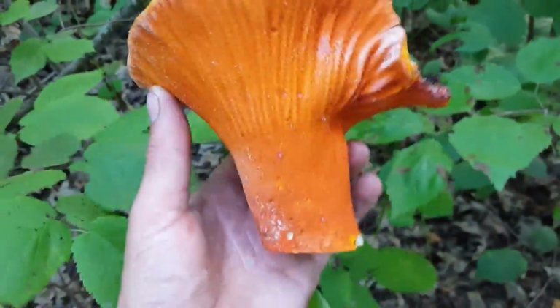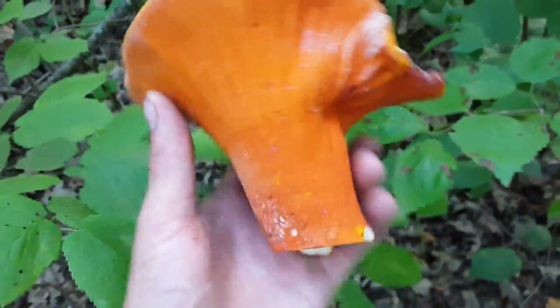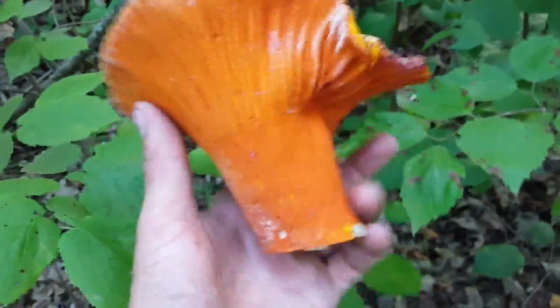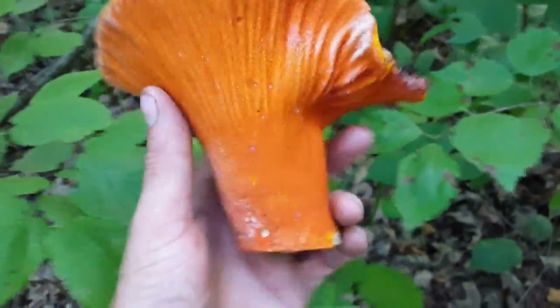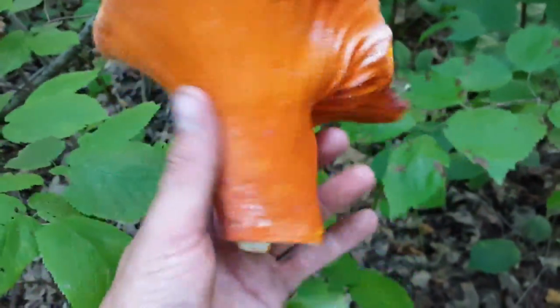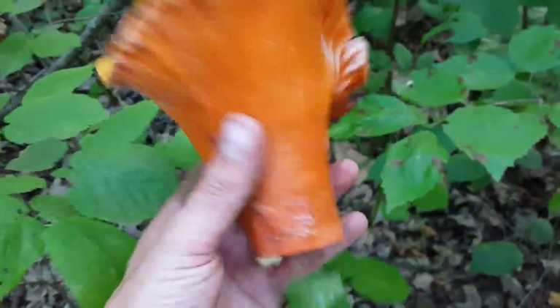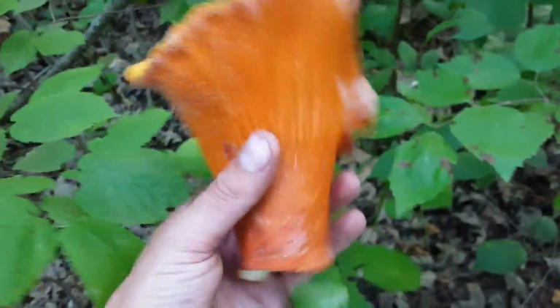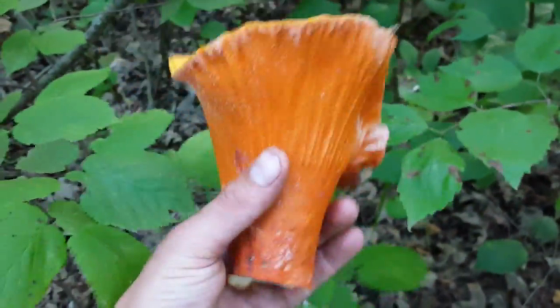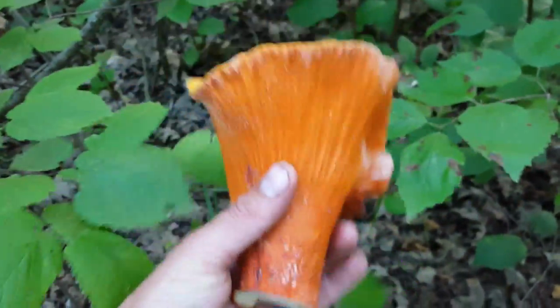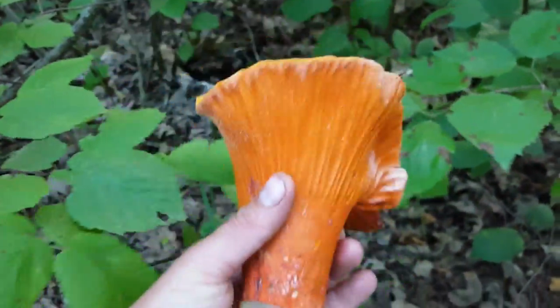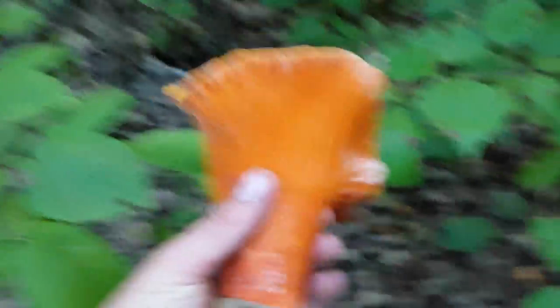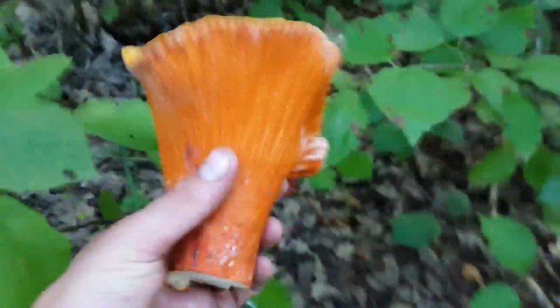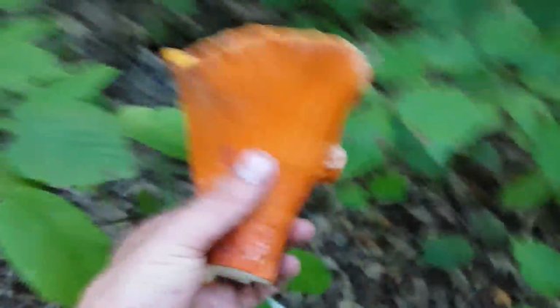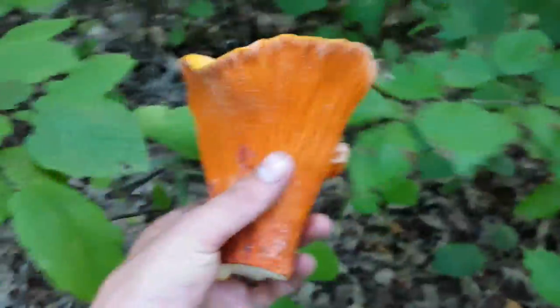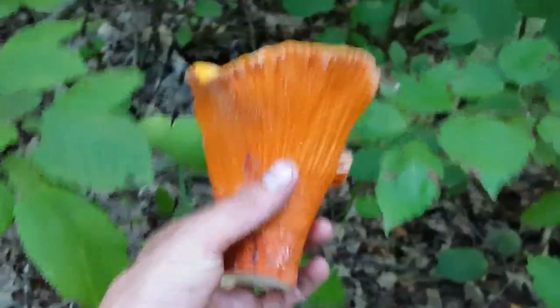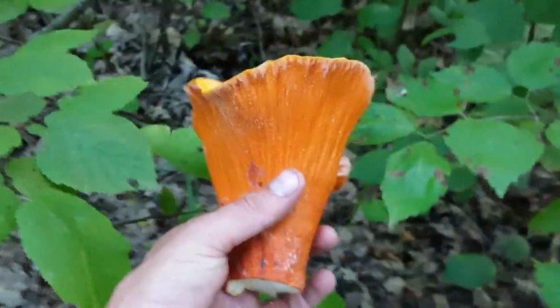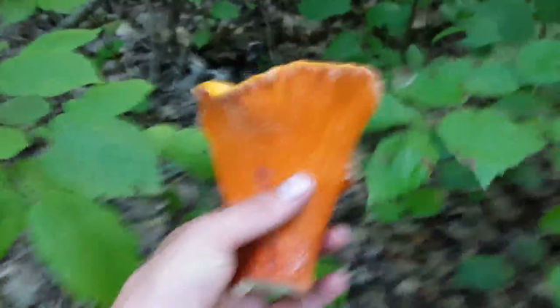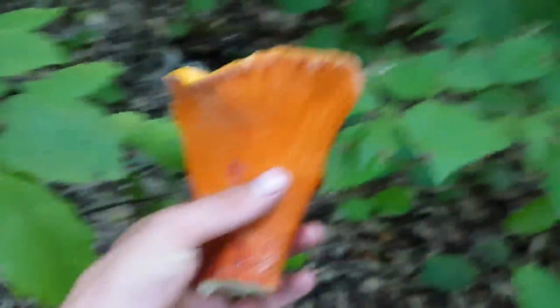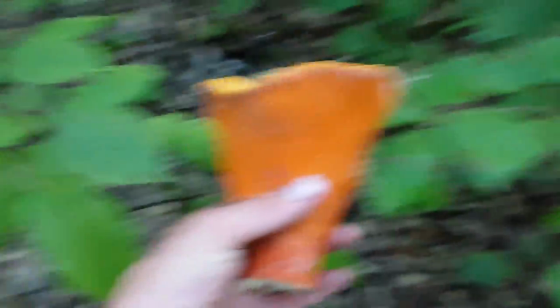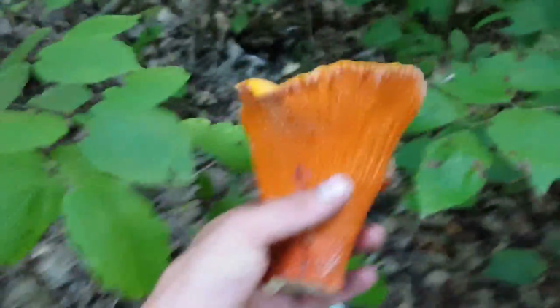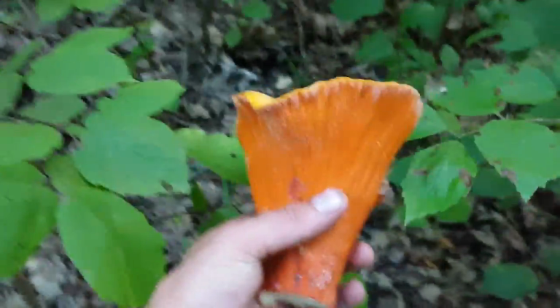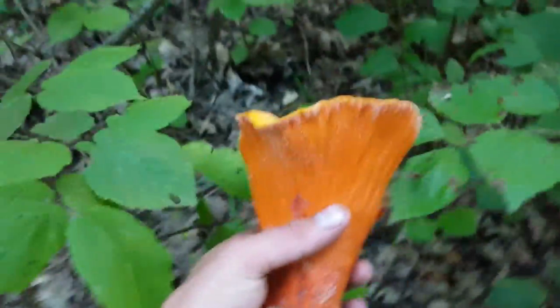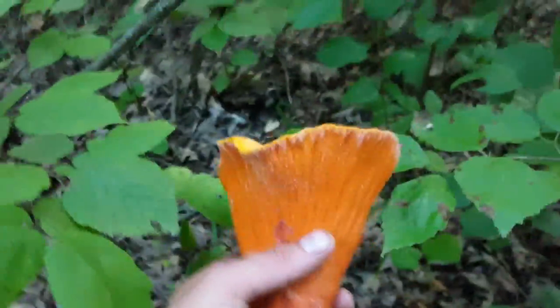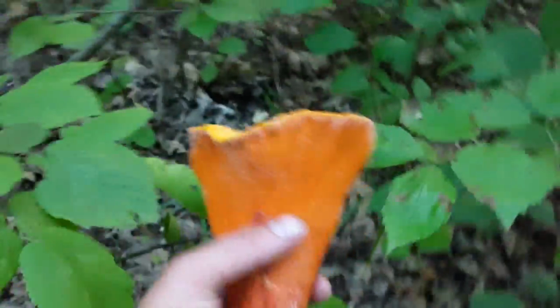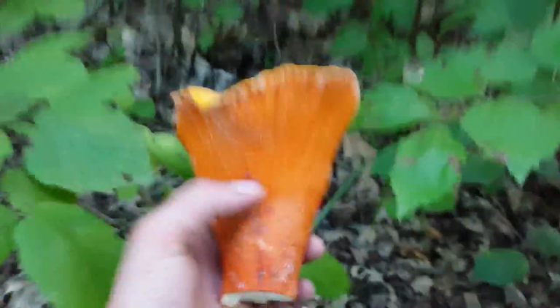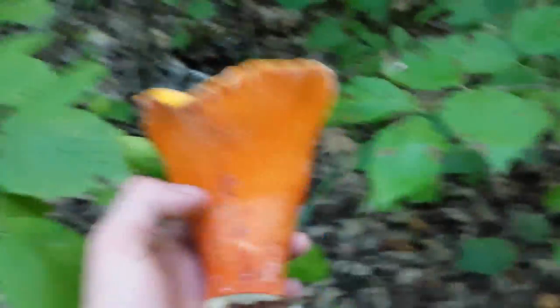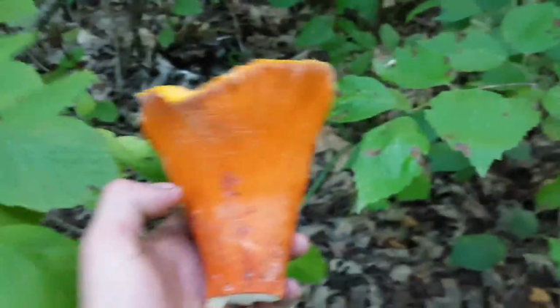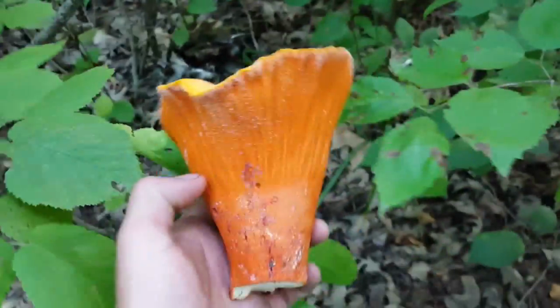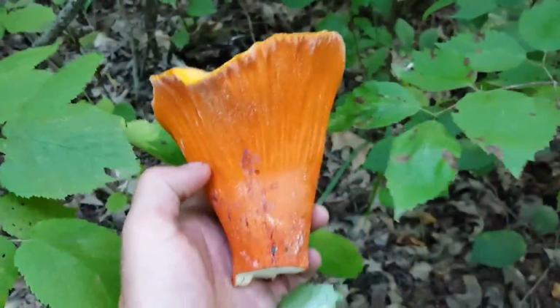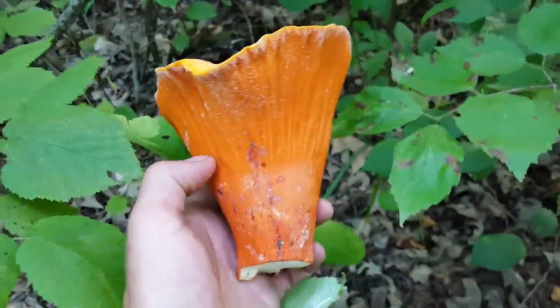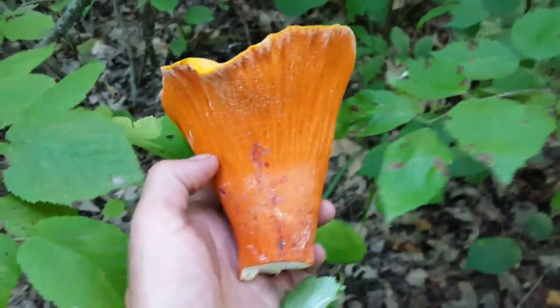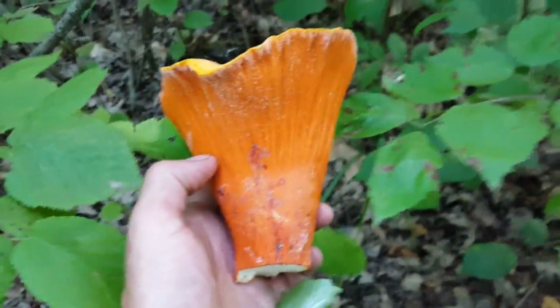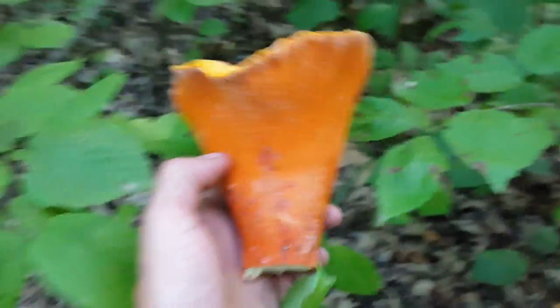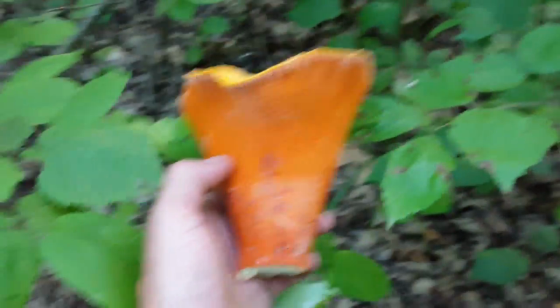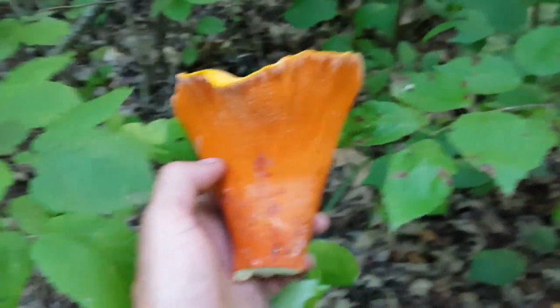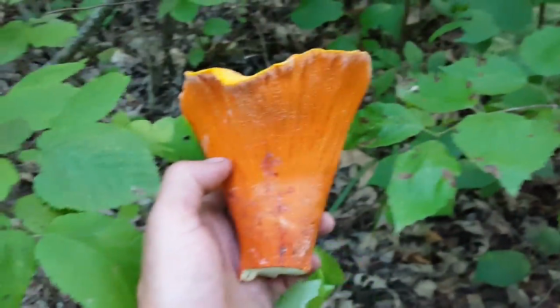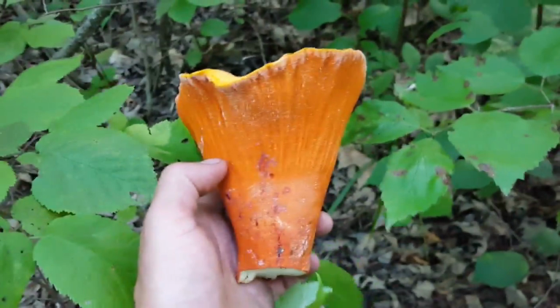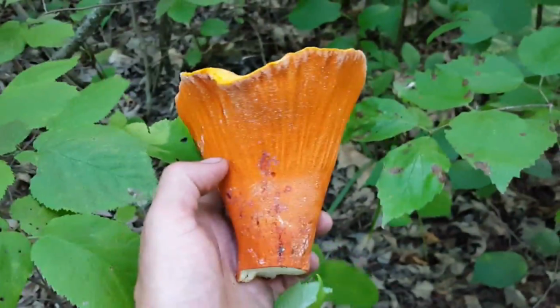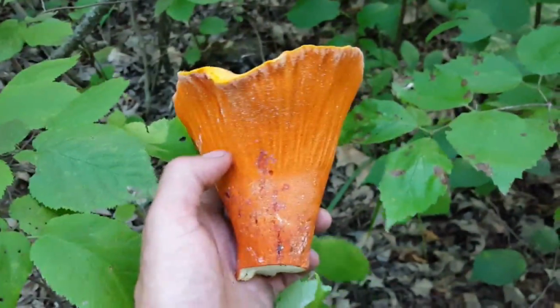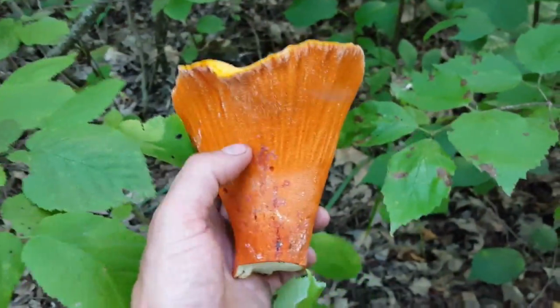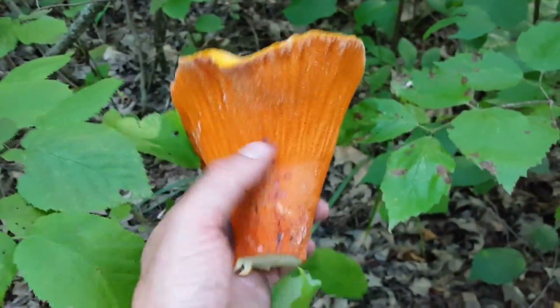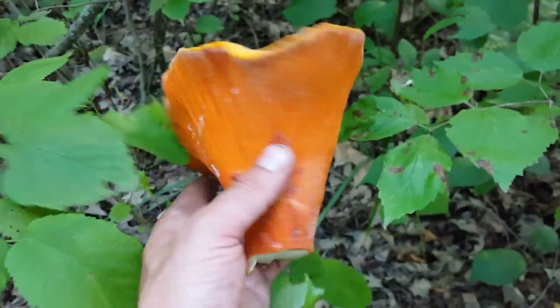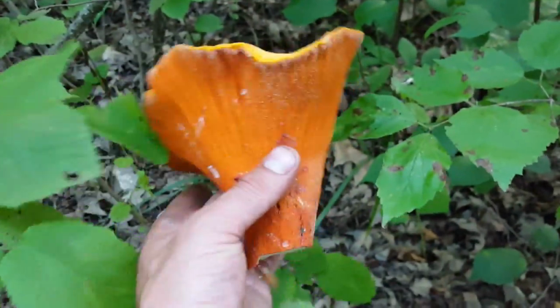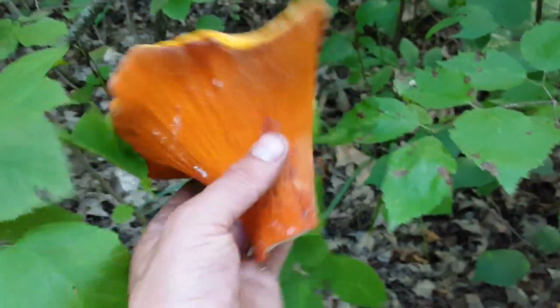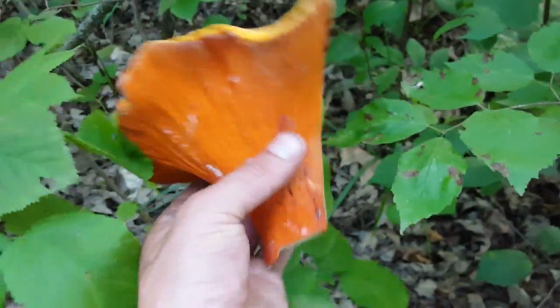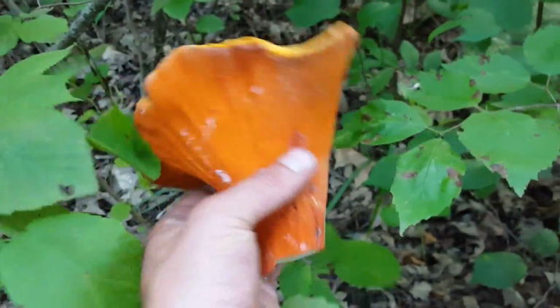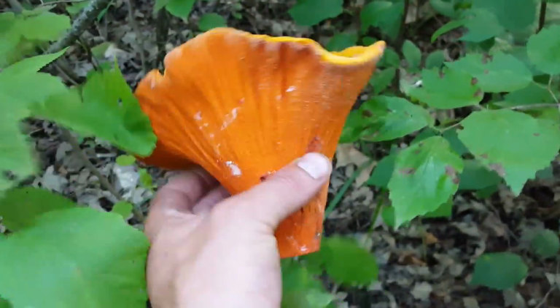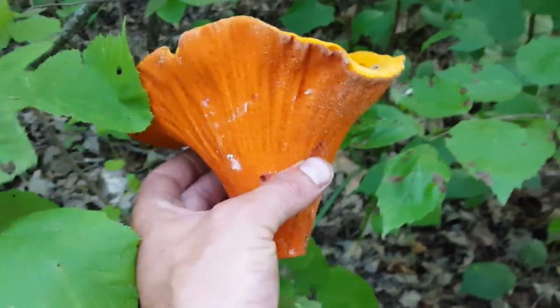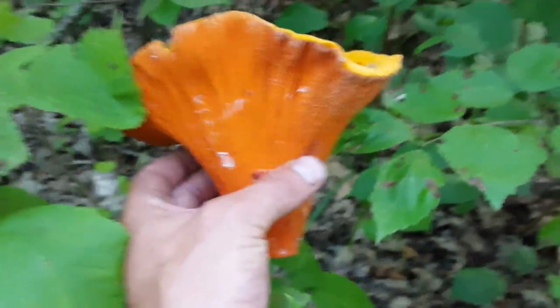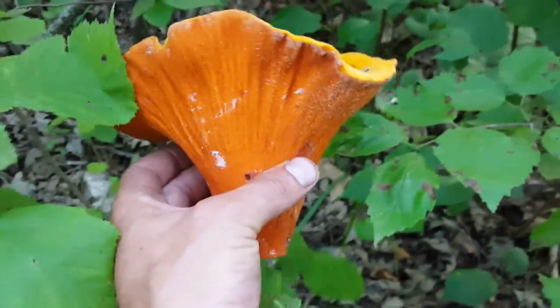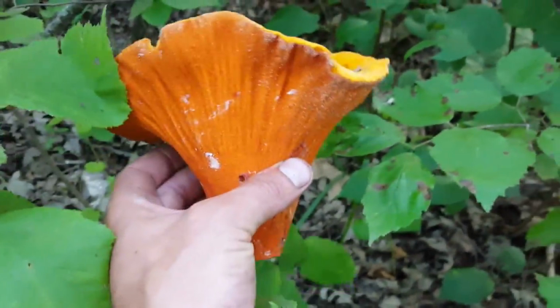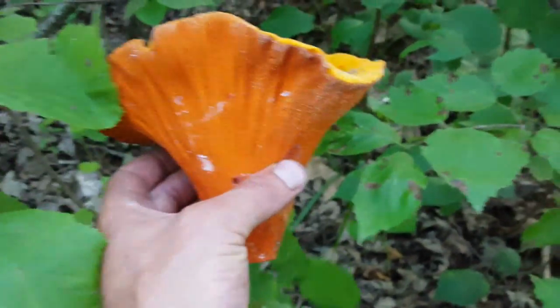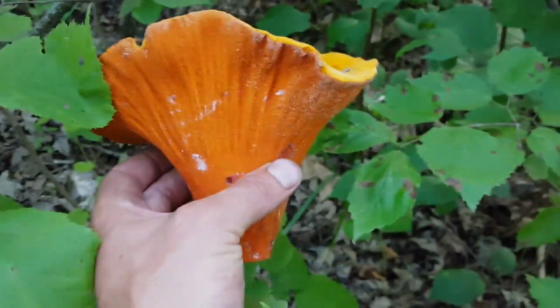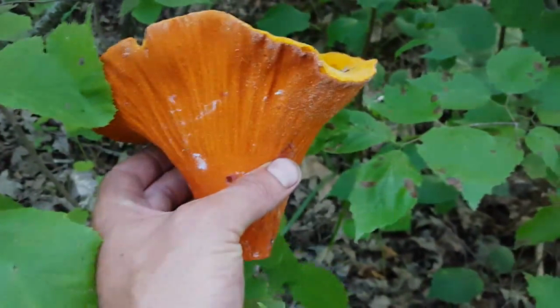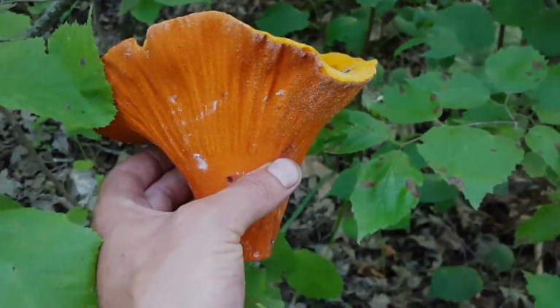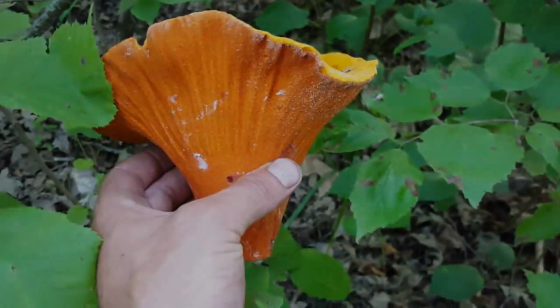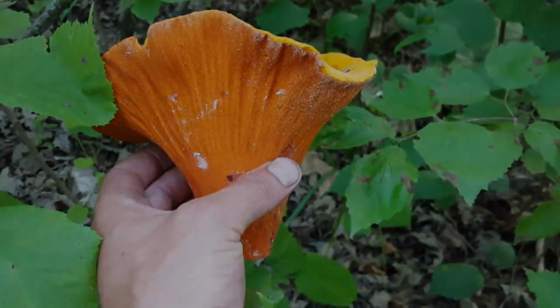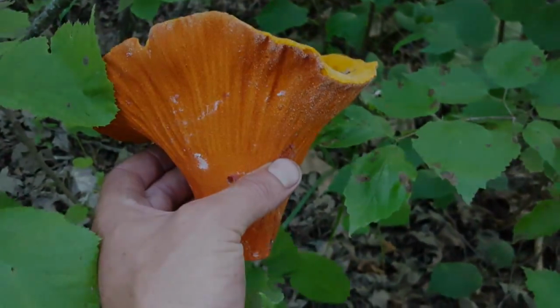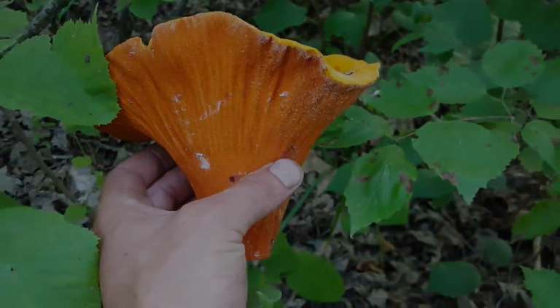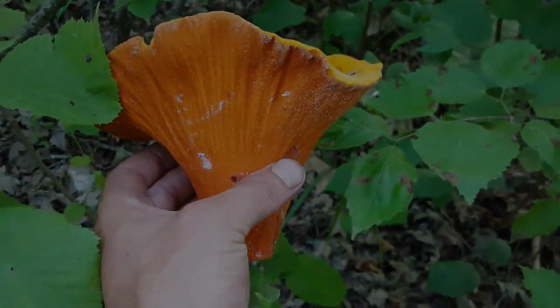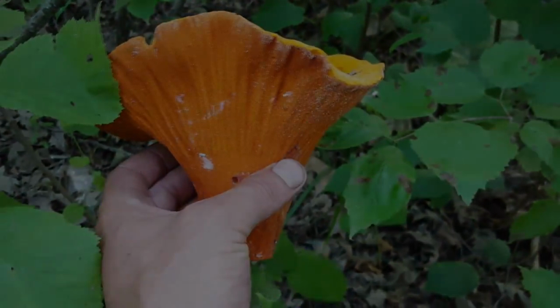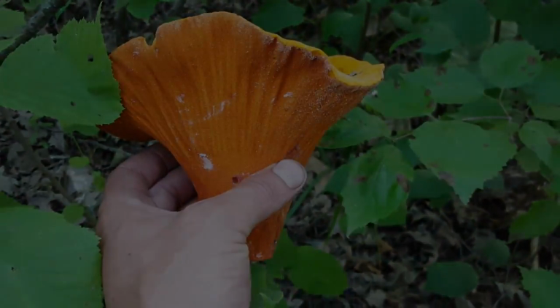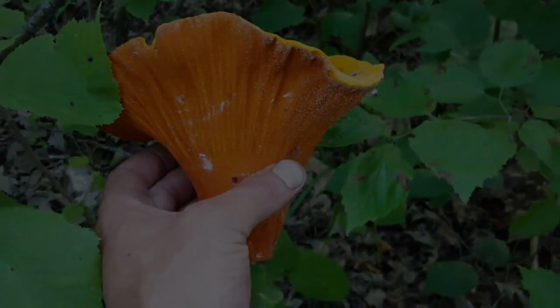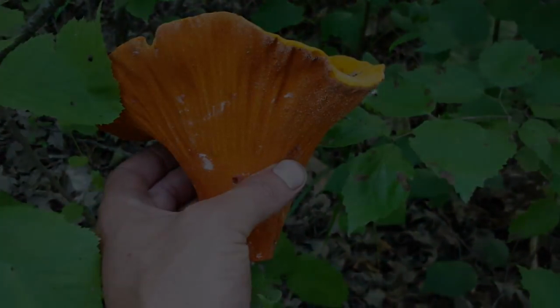Anyway everybody, that's a good August mushroom to go find — lobster mushrooms. Go get you some. Thanks for watching.